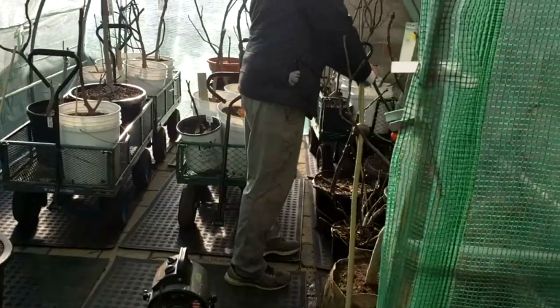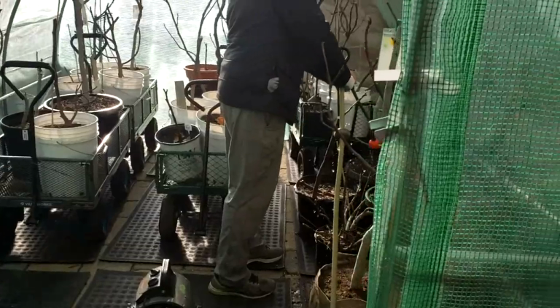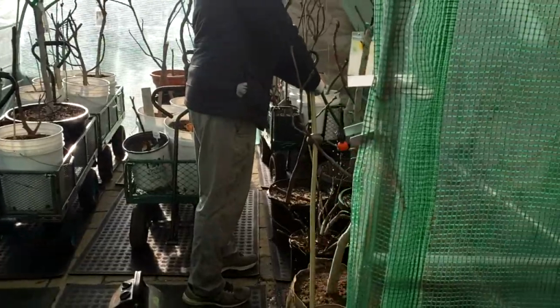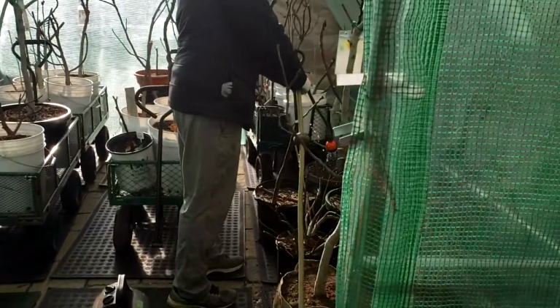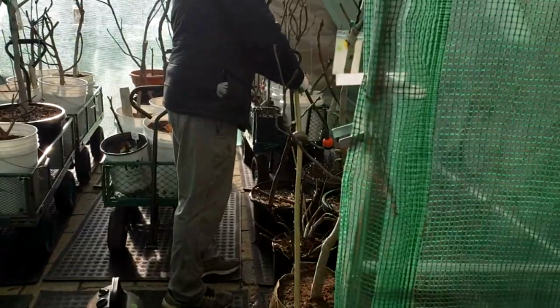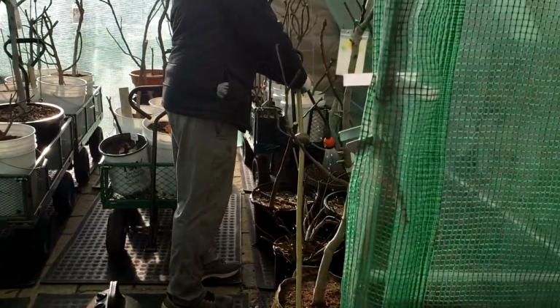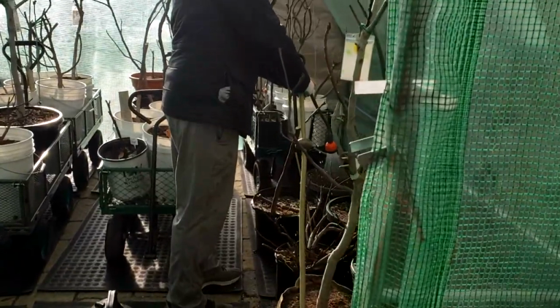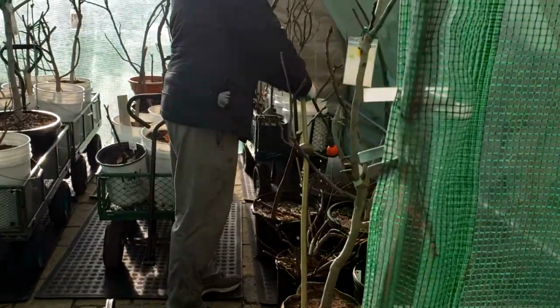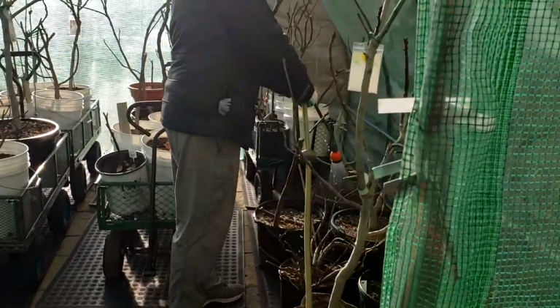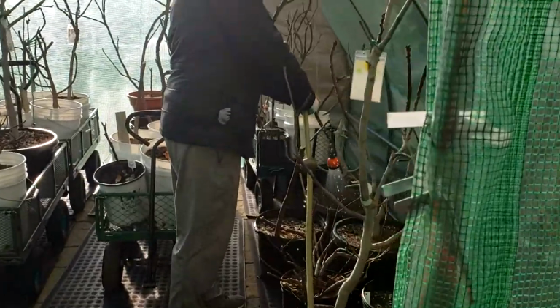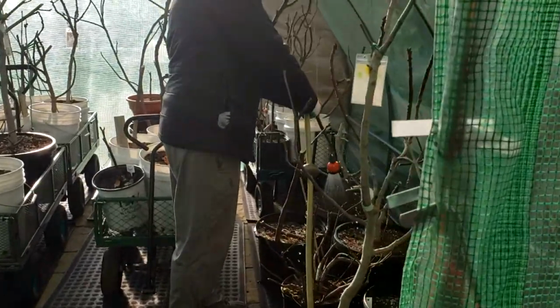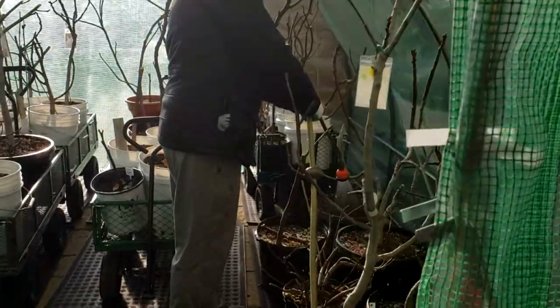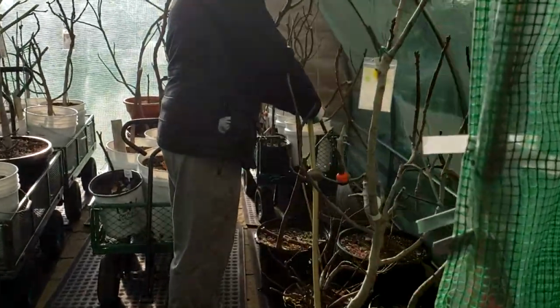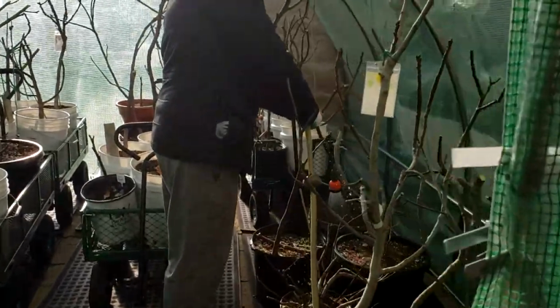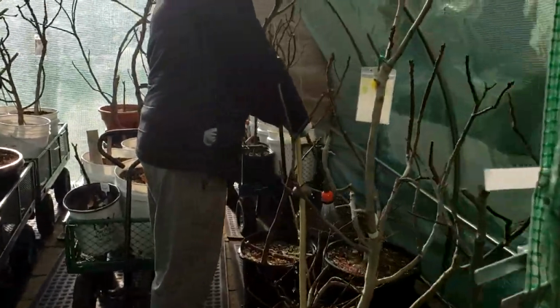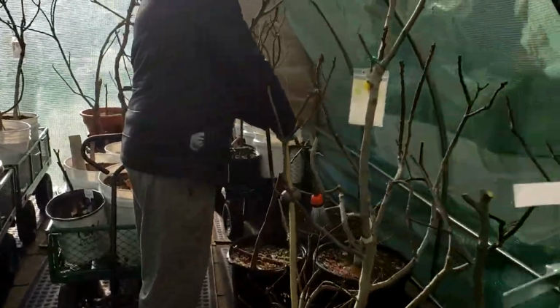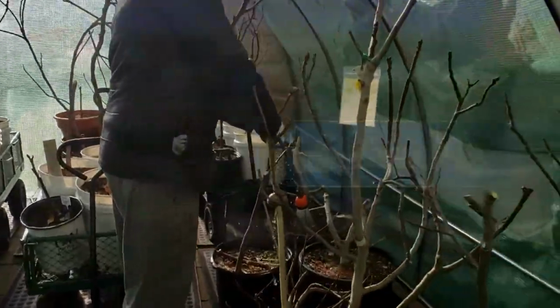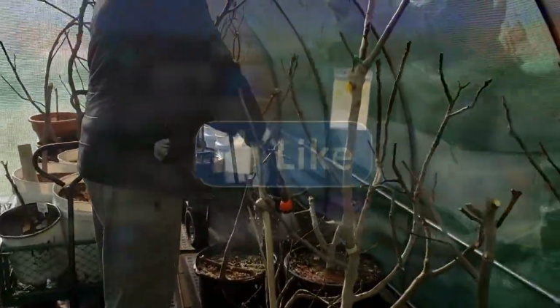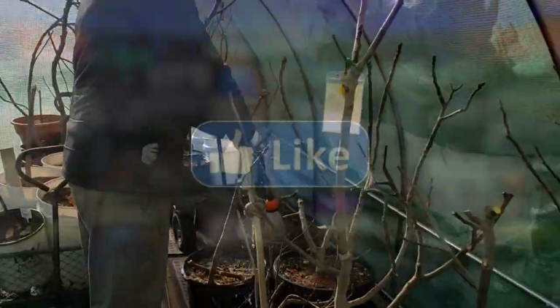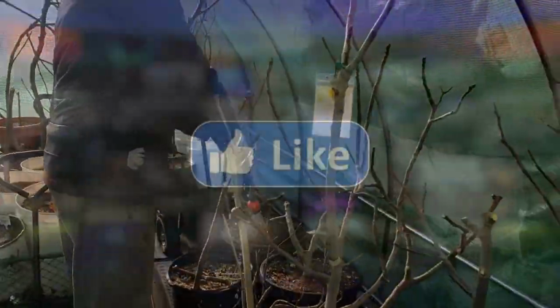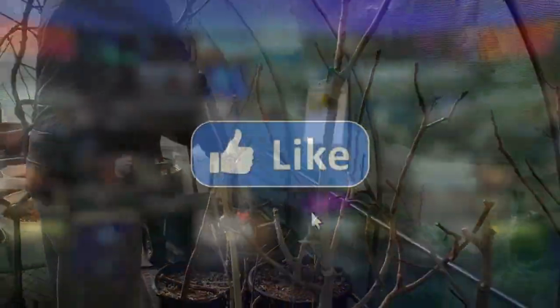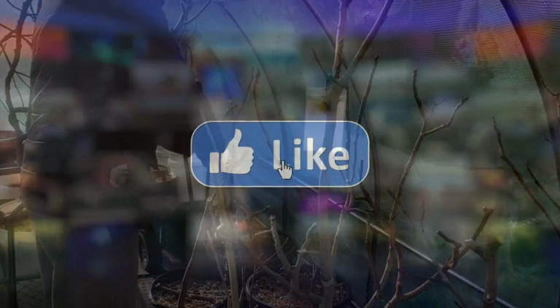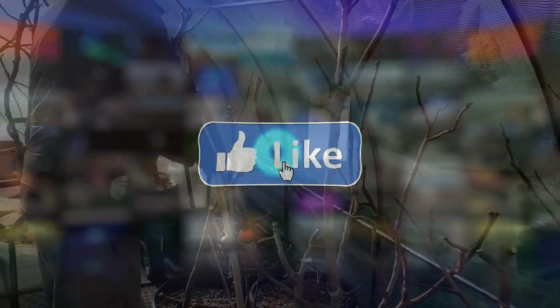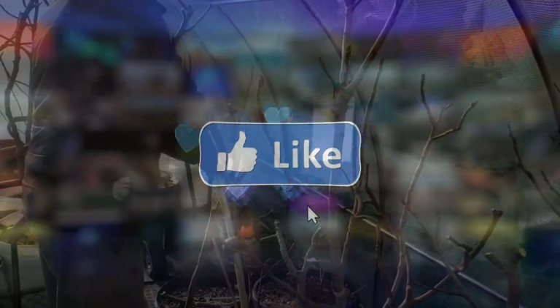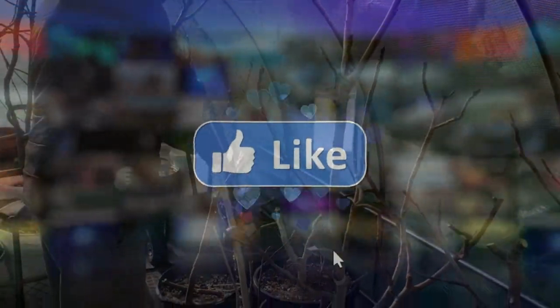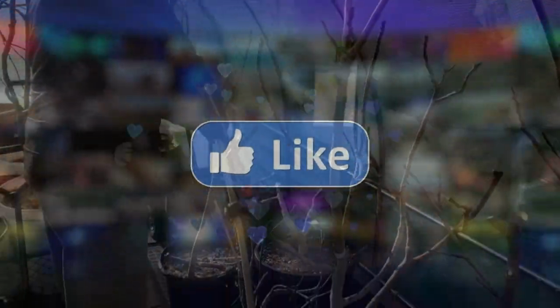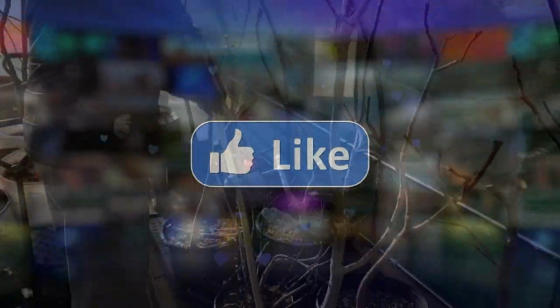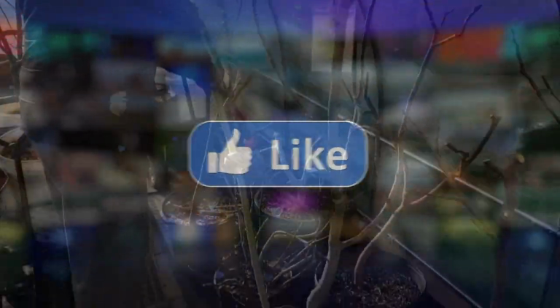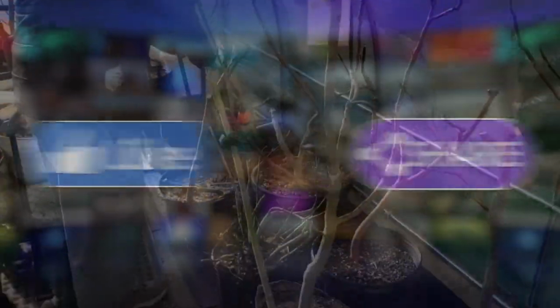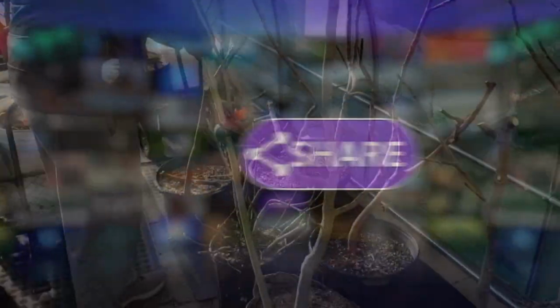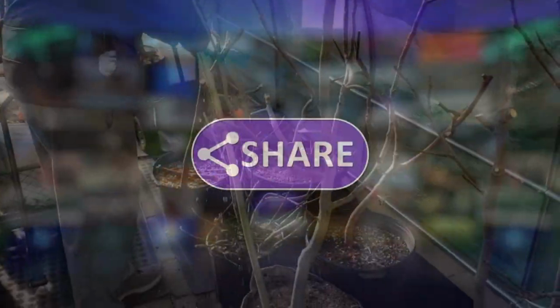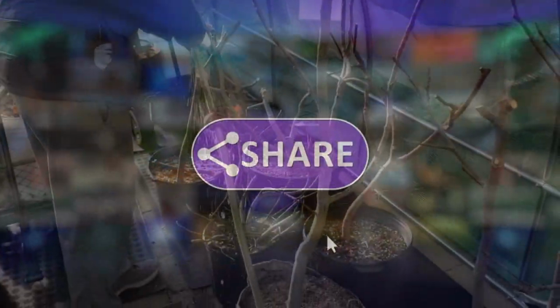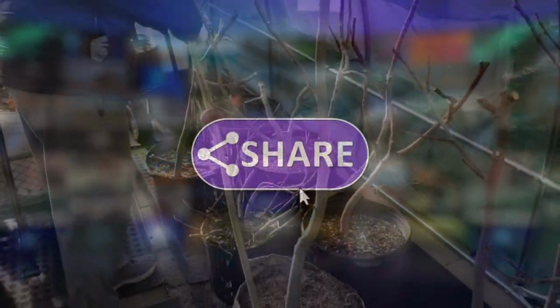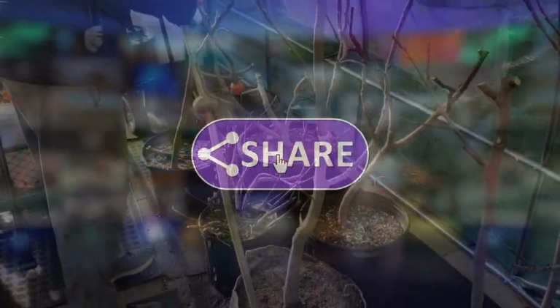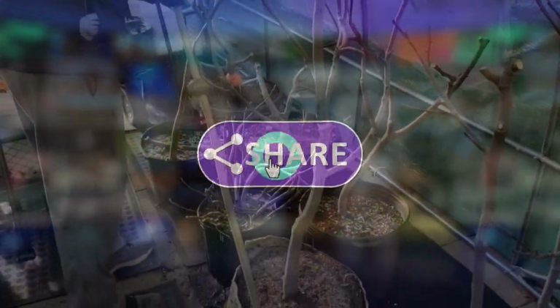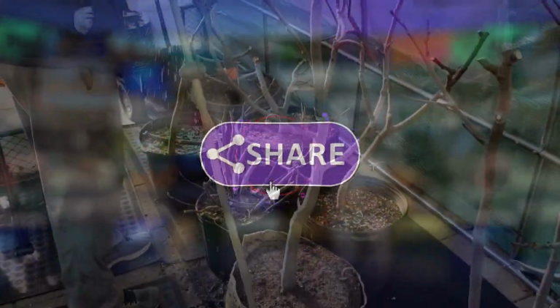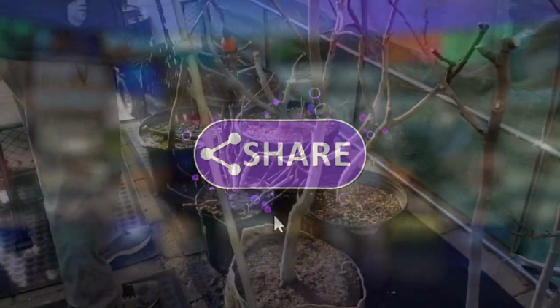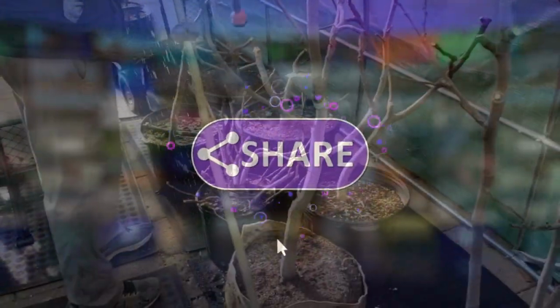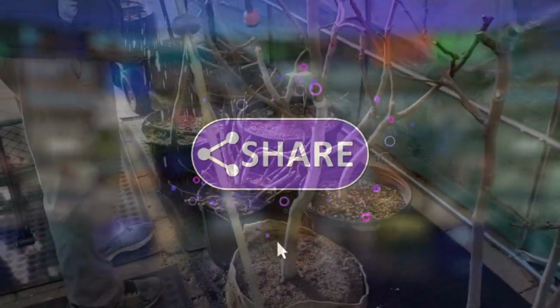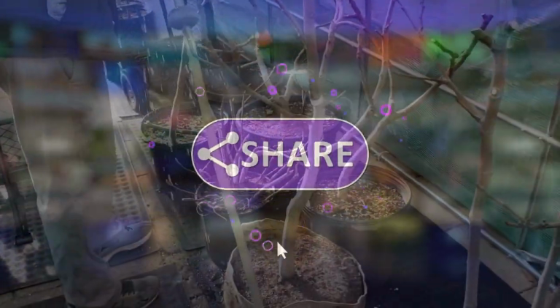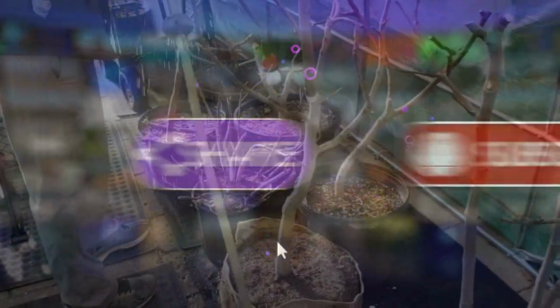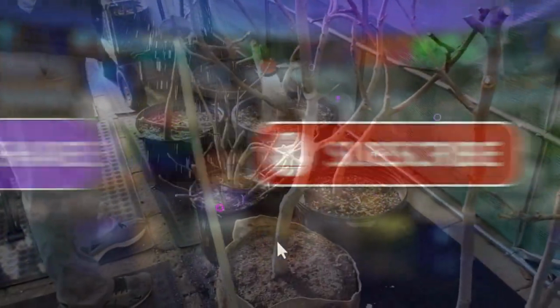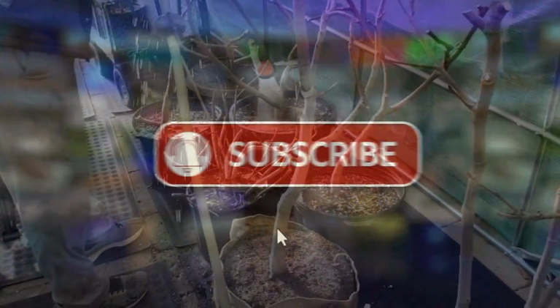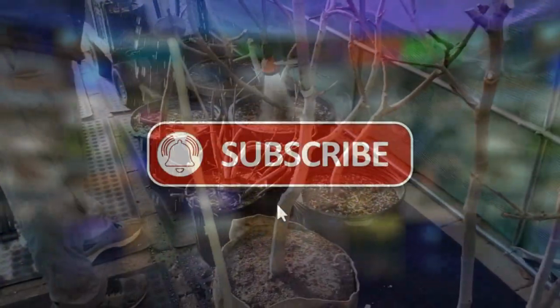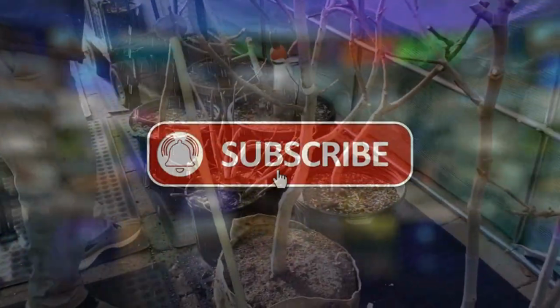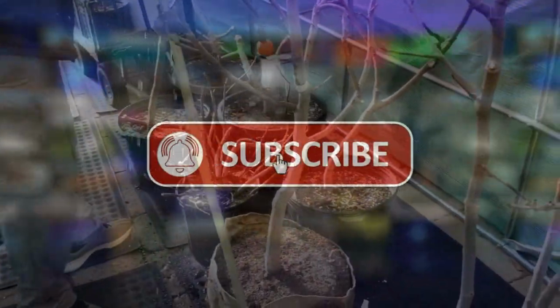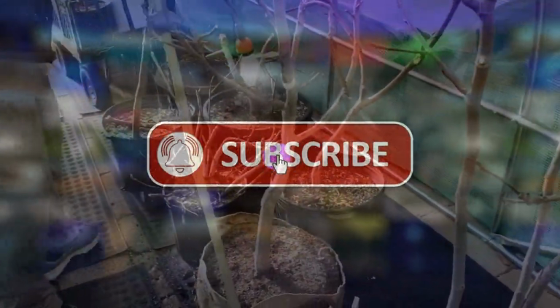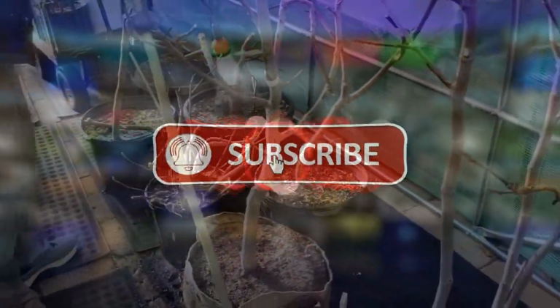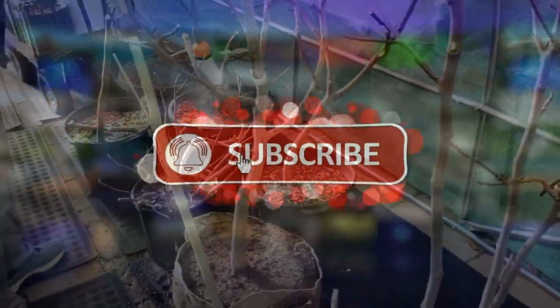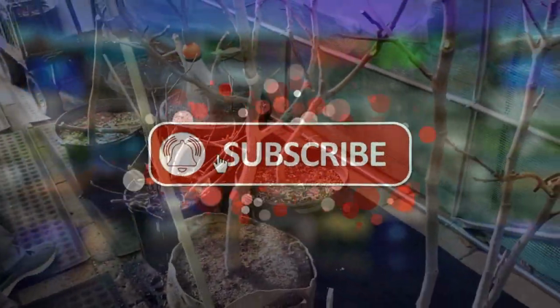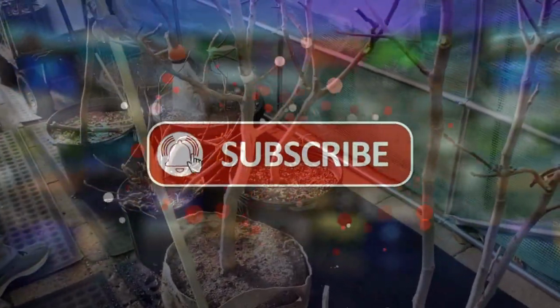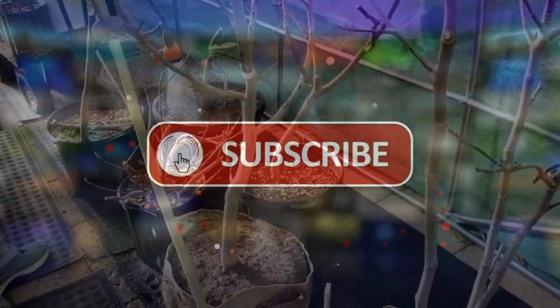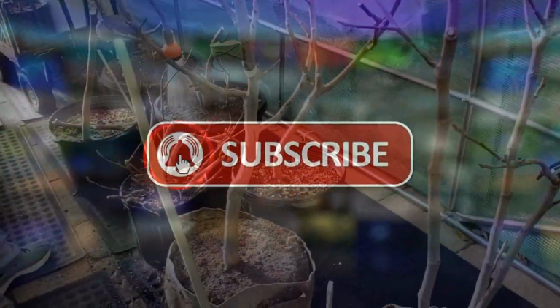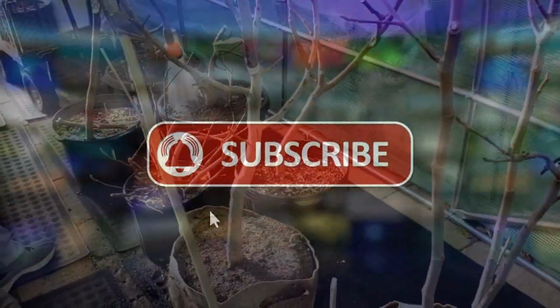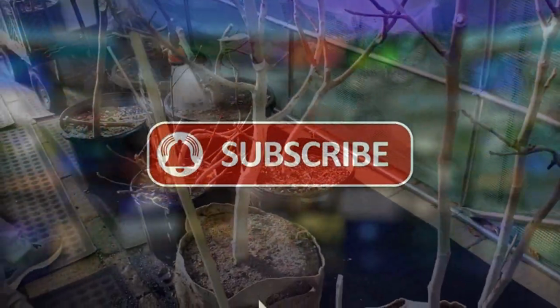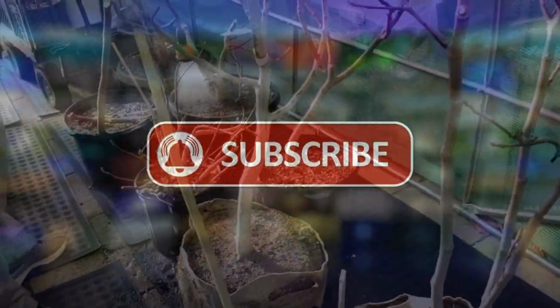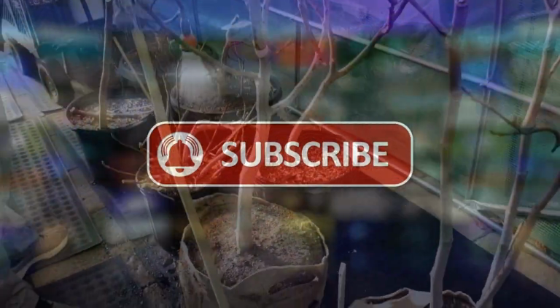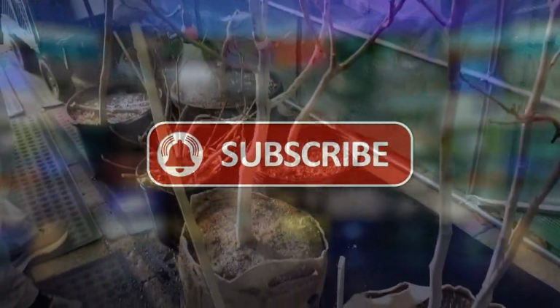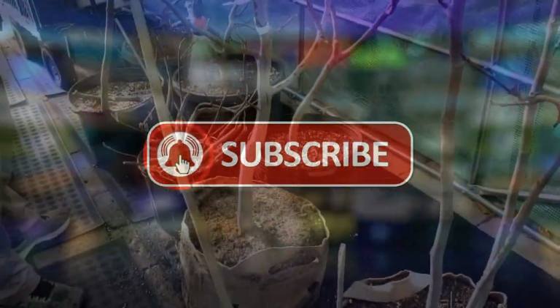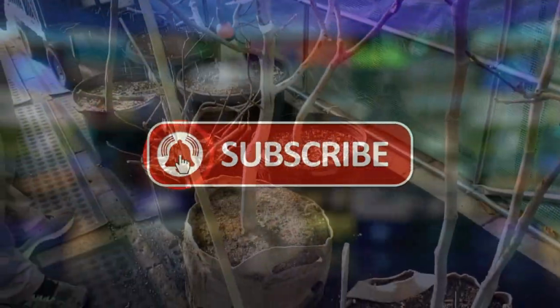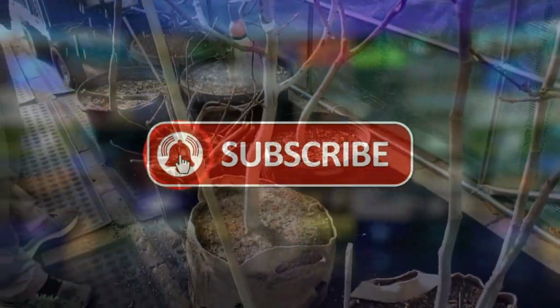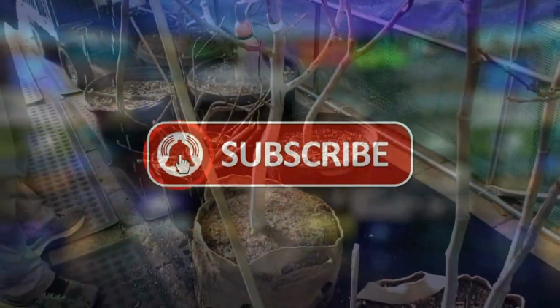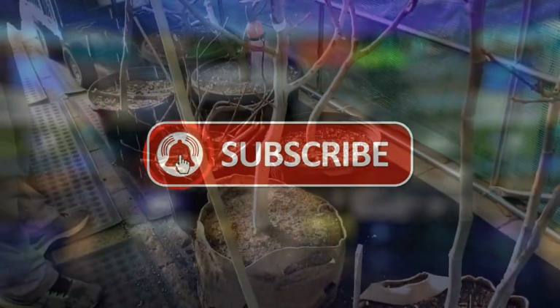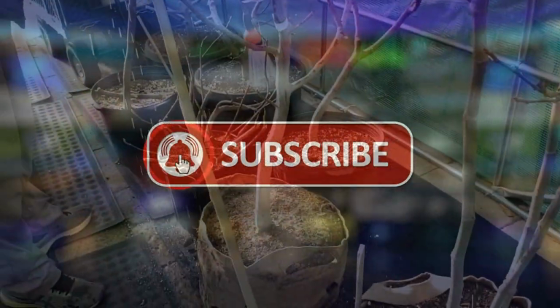Thanks for watching. Please like, subscribe, share, and leave me any comments if you have any questions.